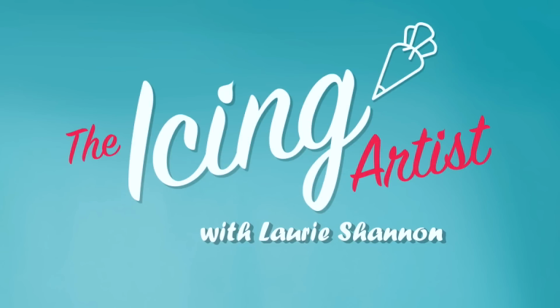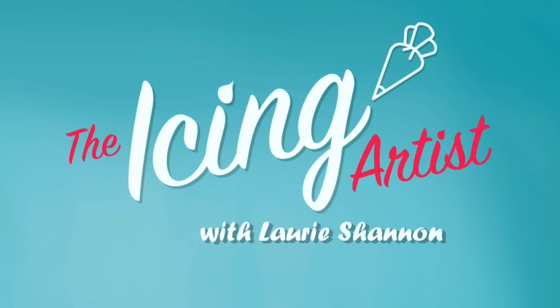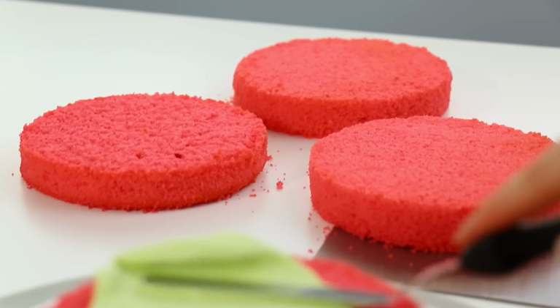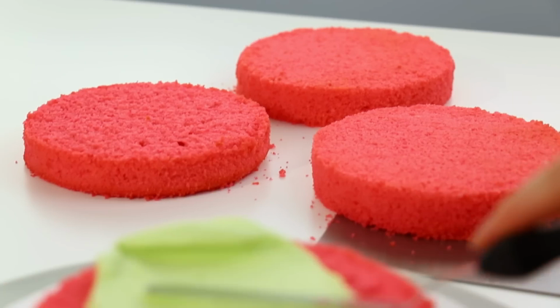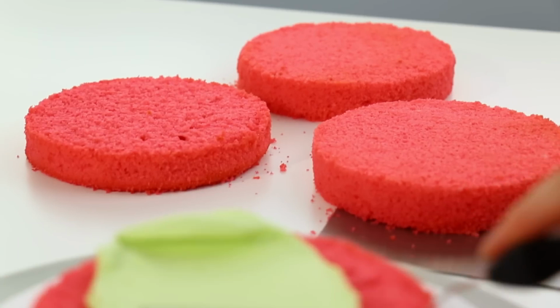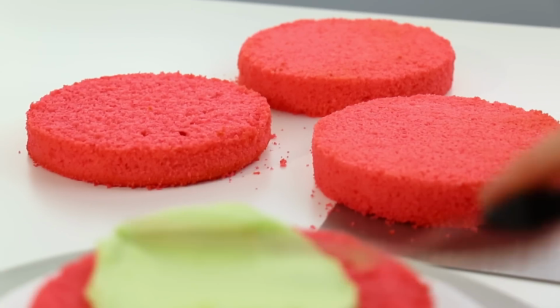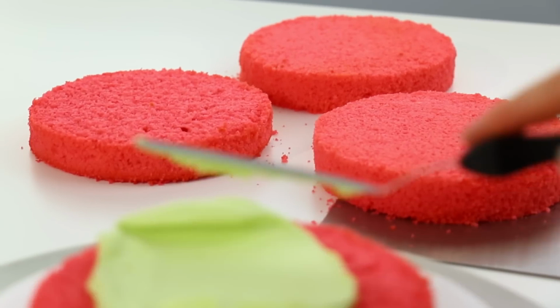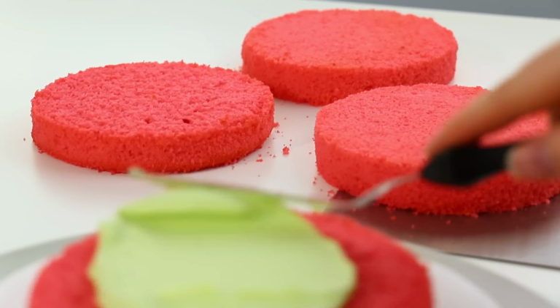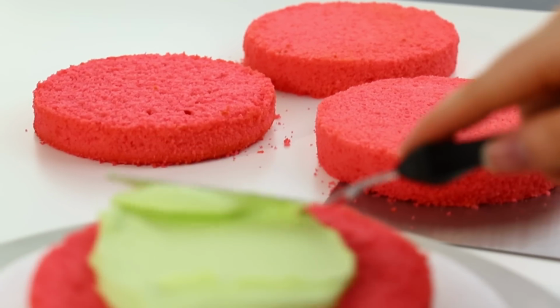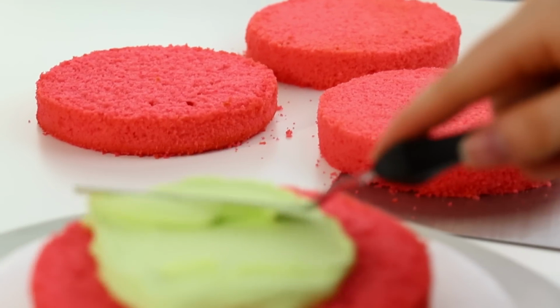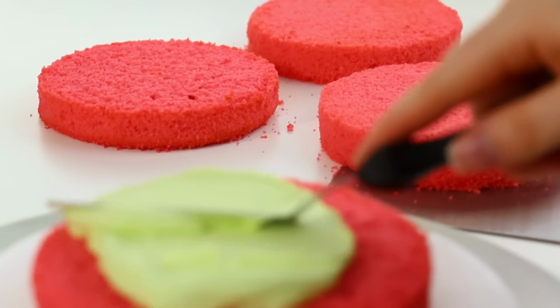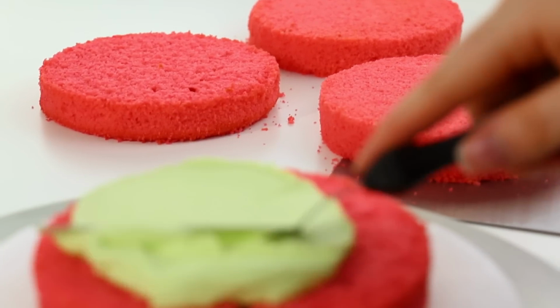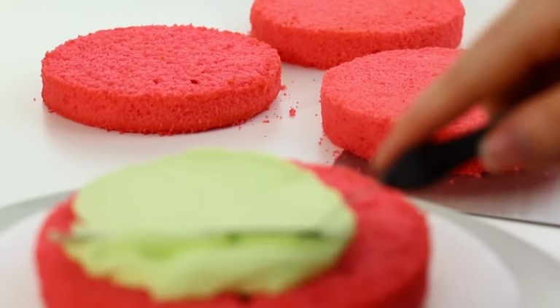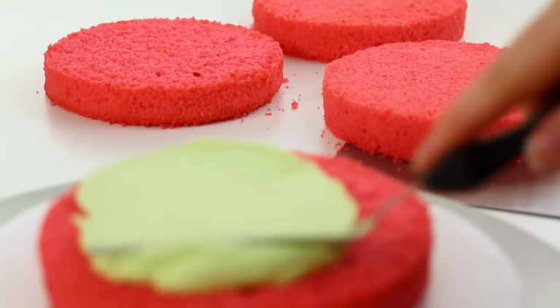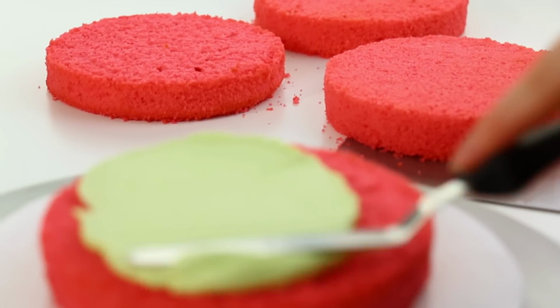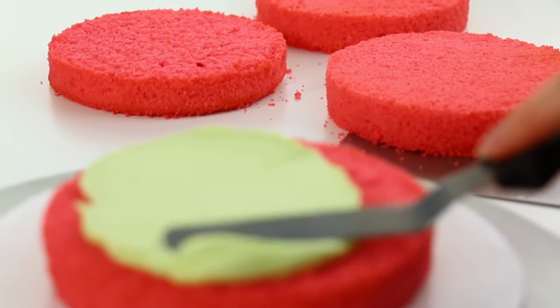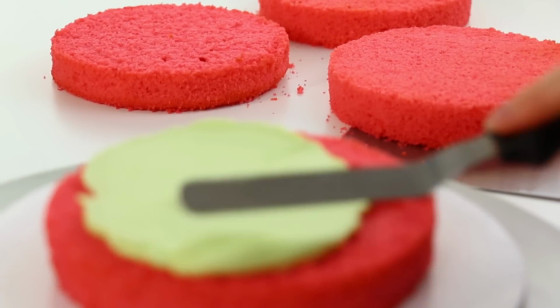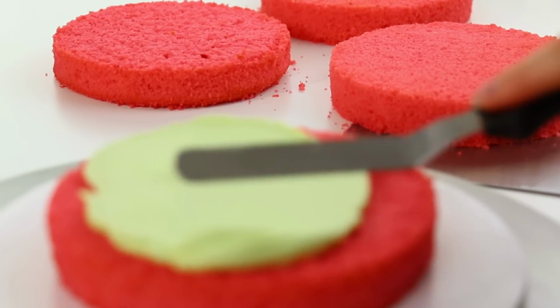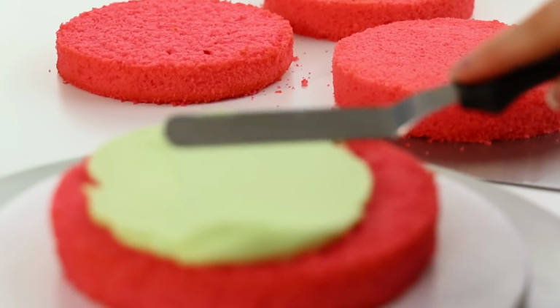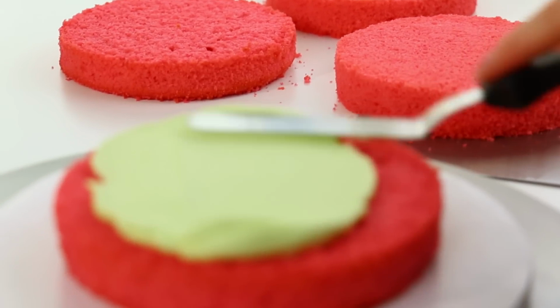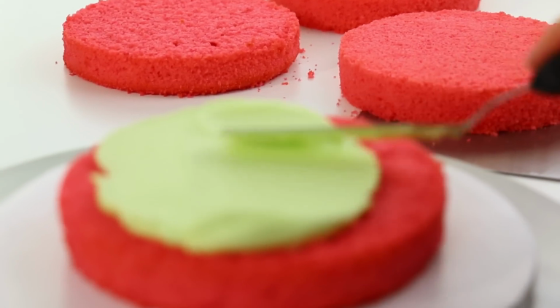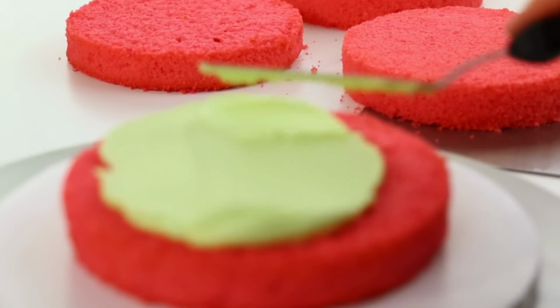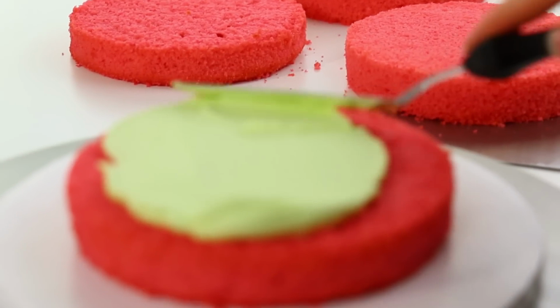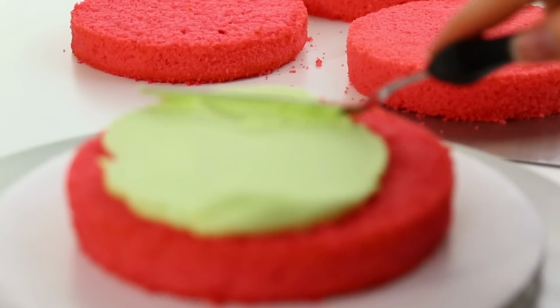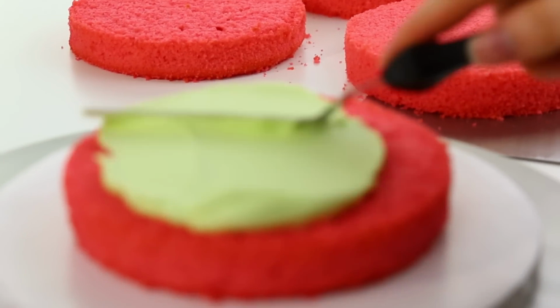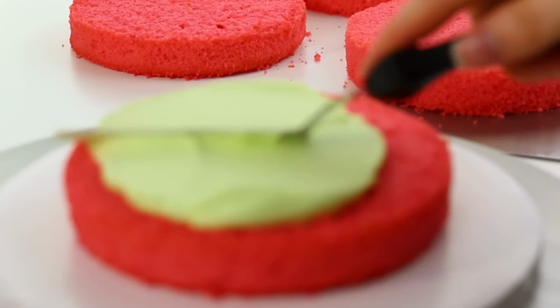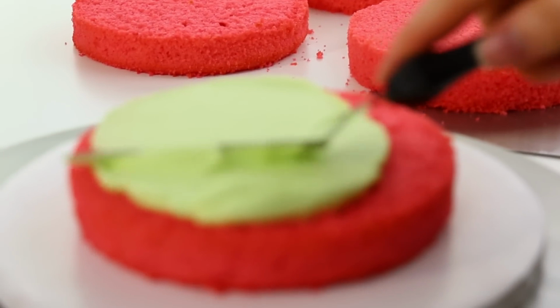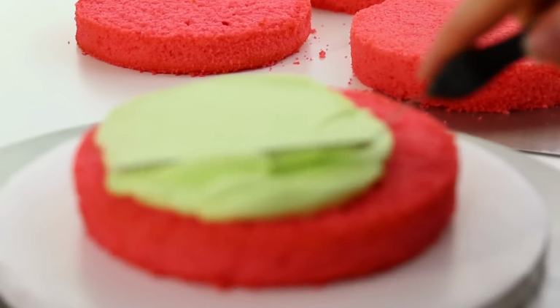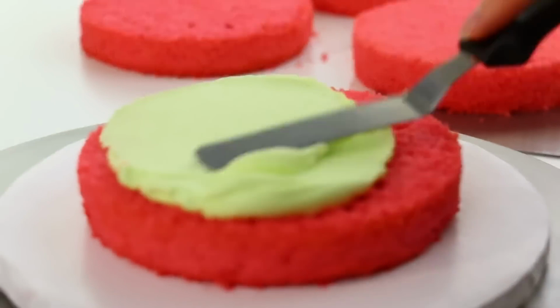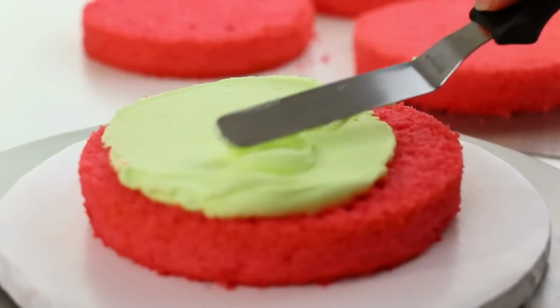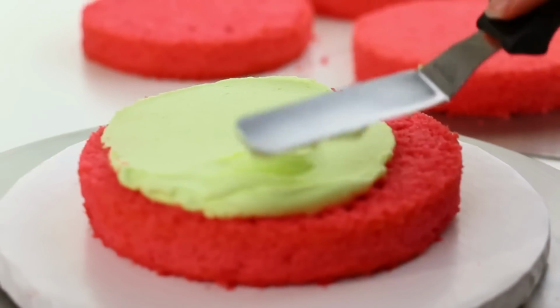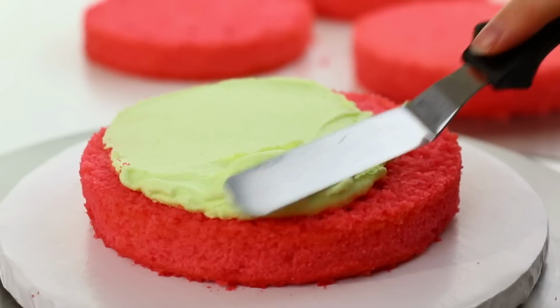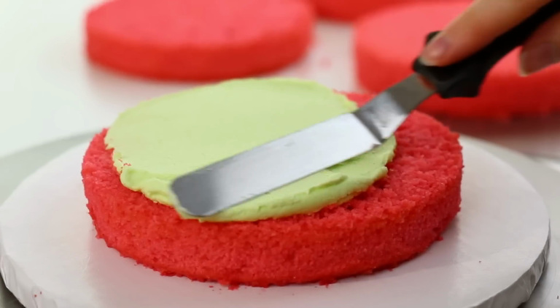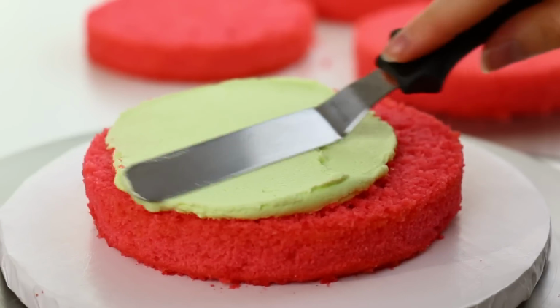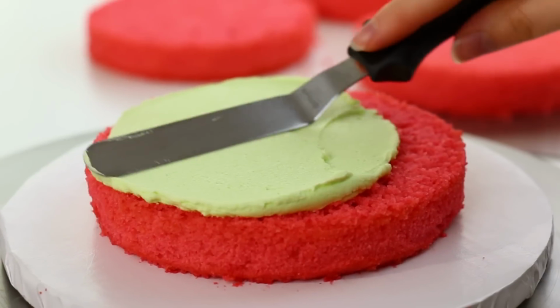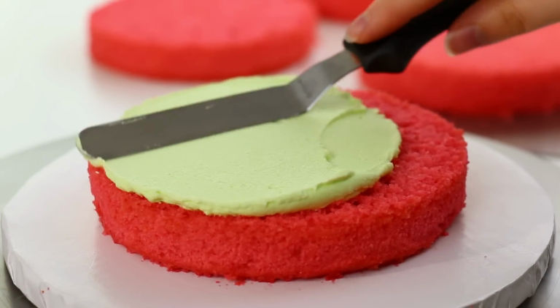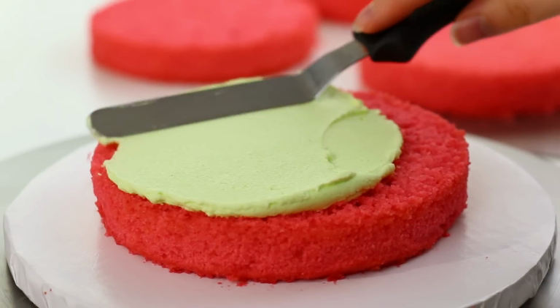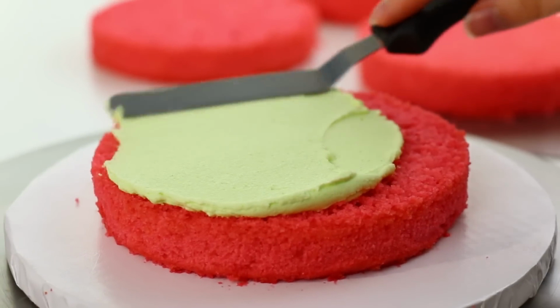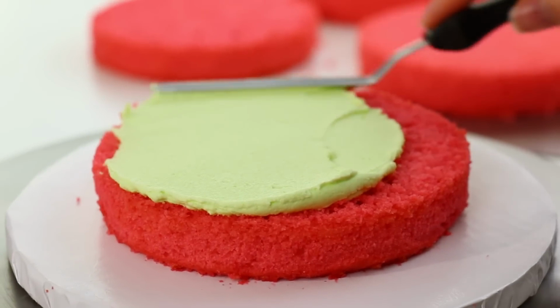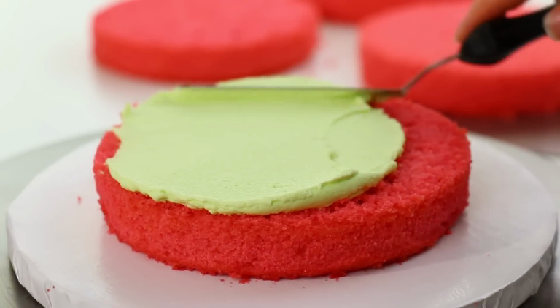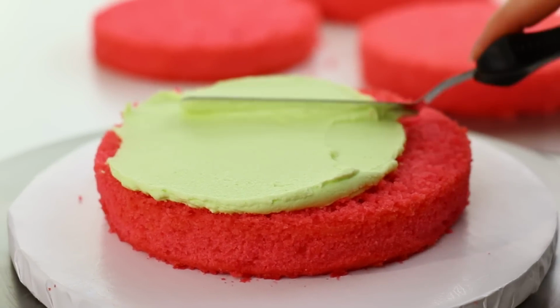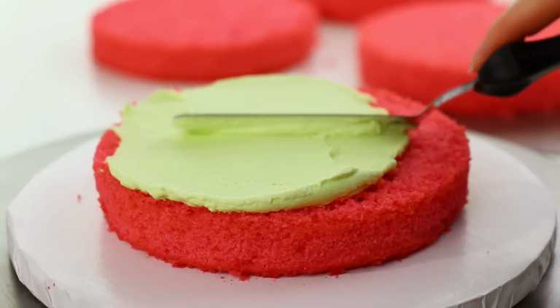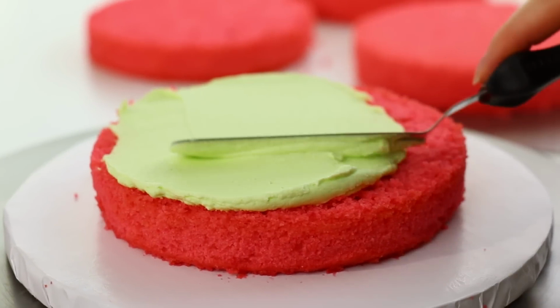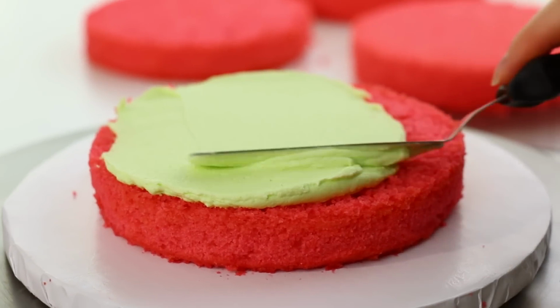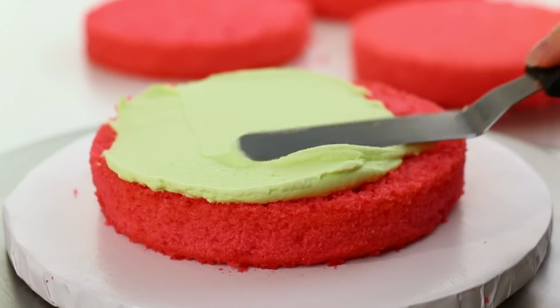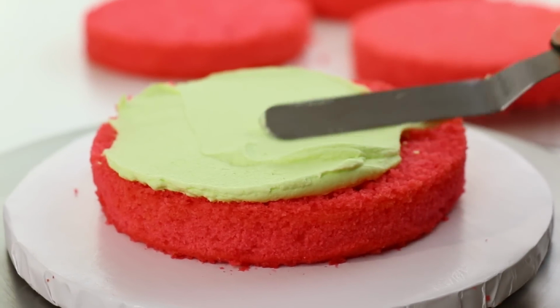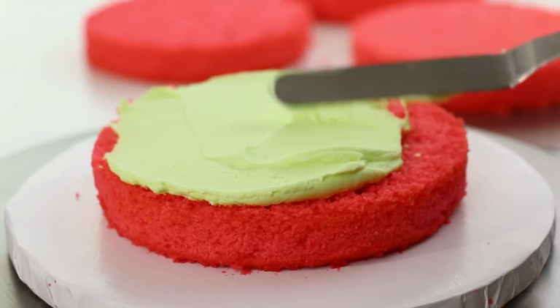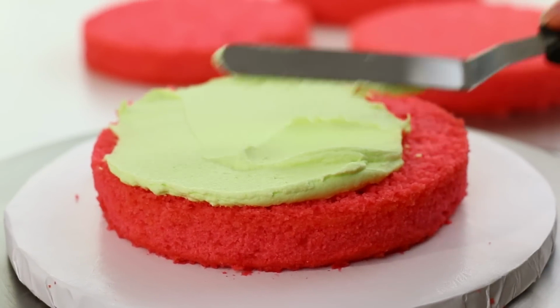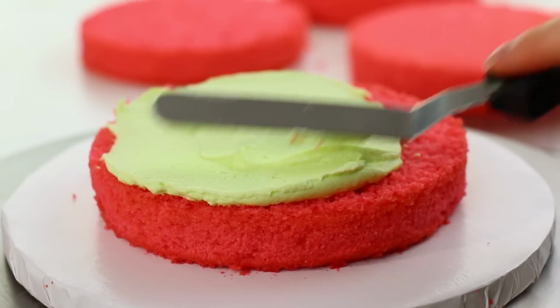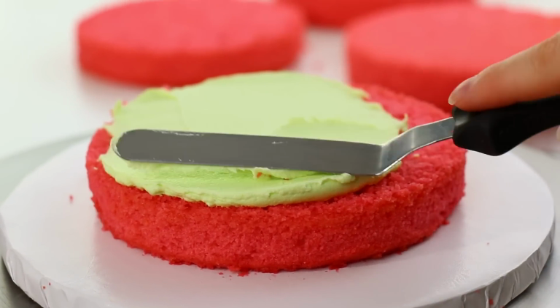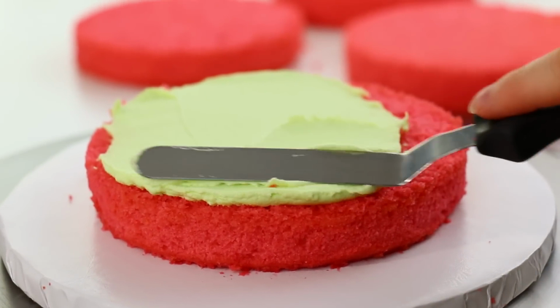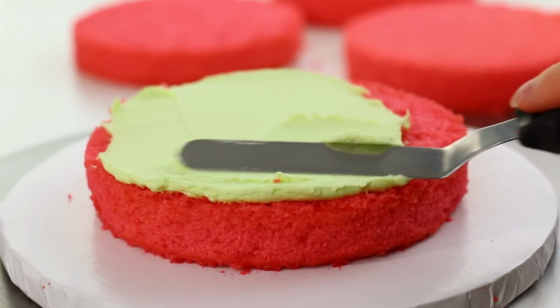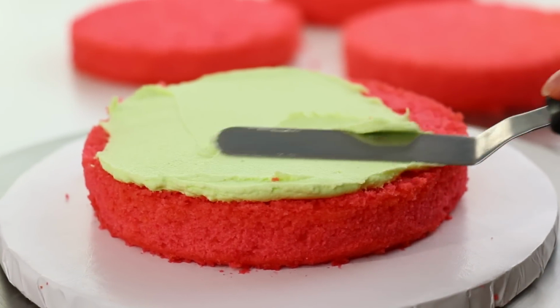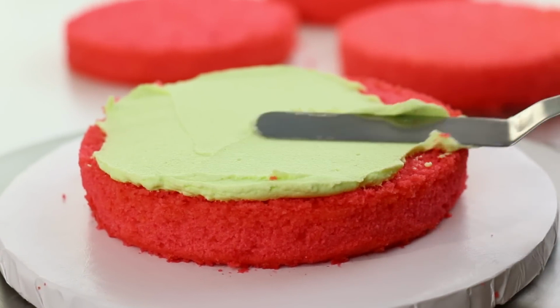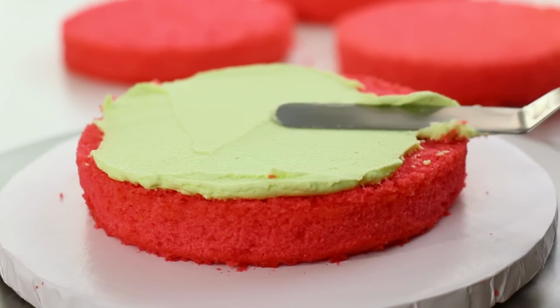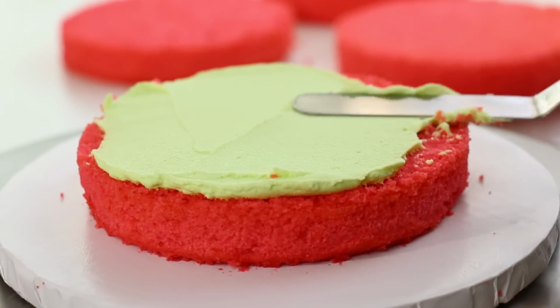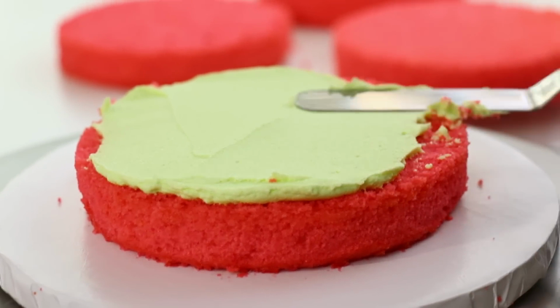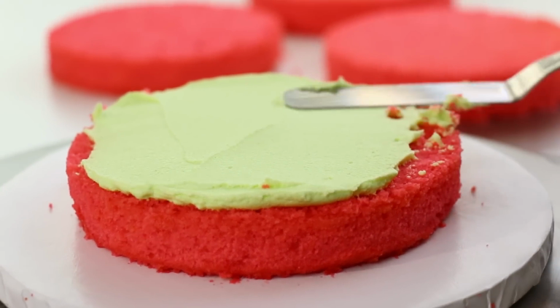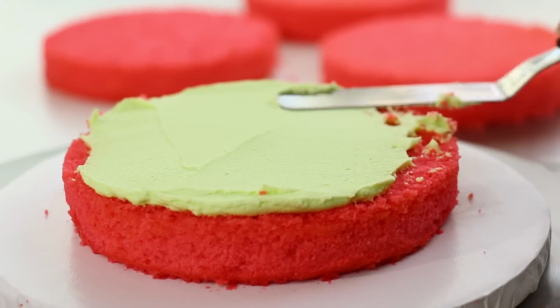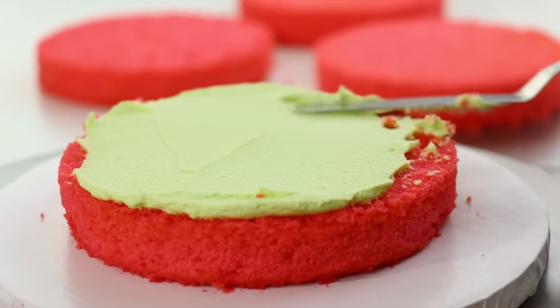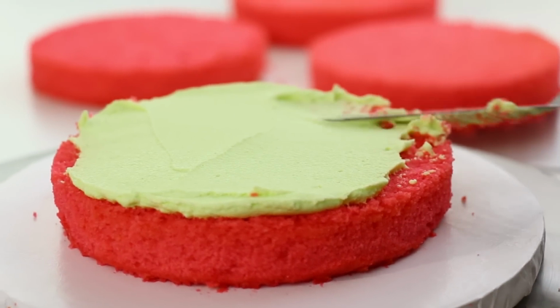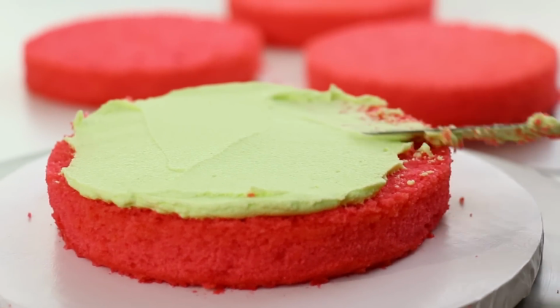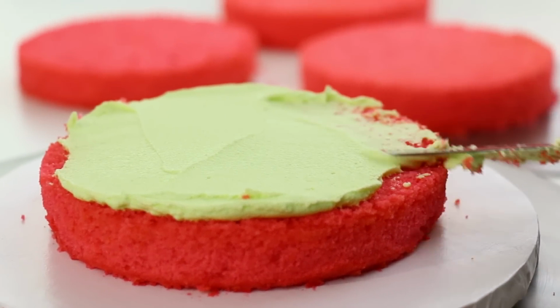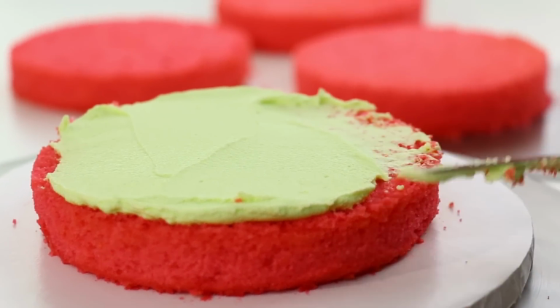I baked two 6-inch round vanilla cakes that I just dyed a reddish pink color, so that my watermelon cake looks like a watermelon on the inside too.